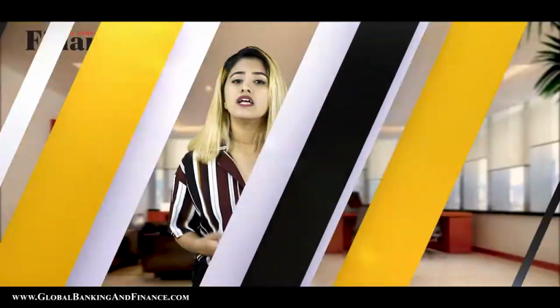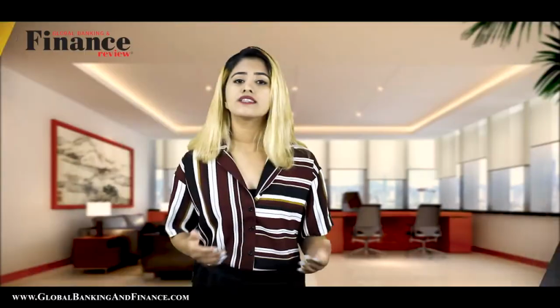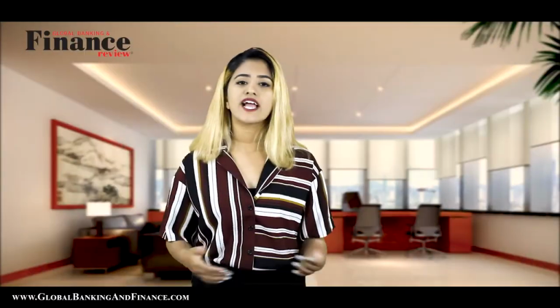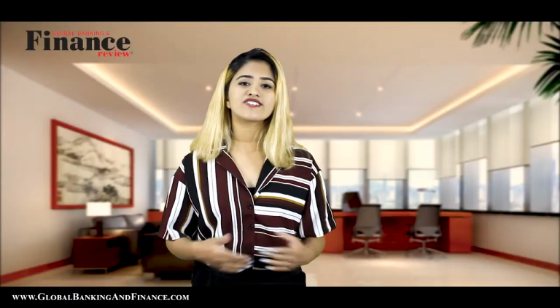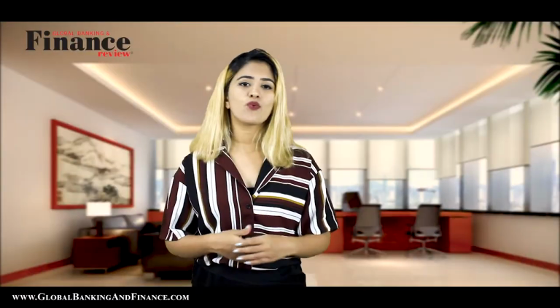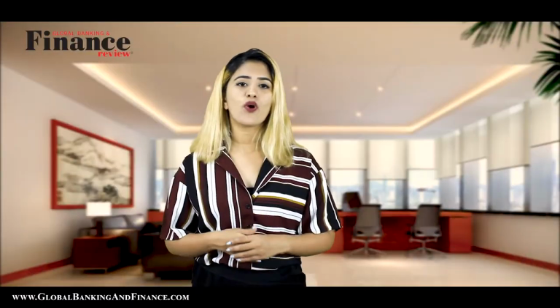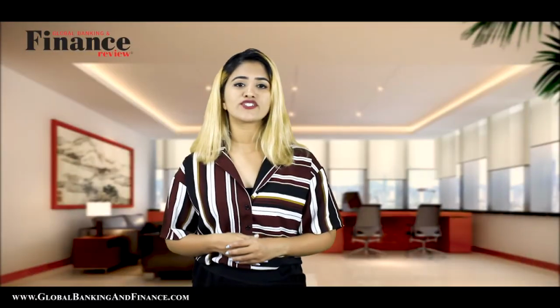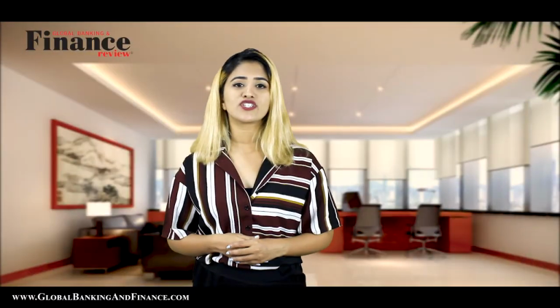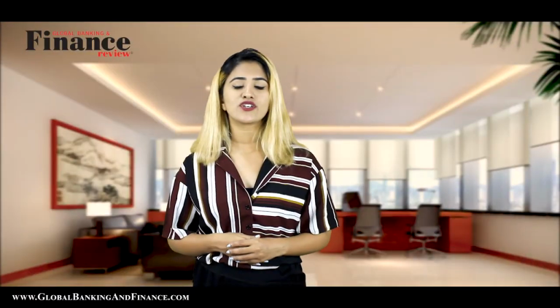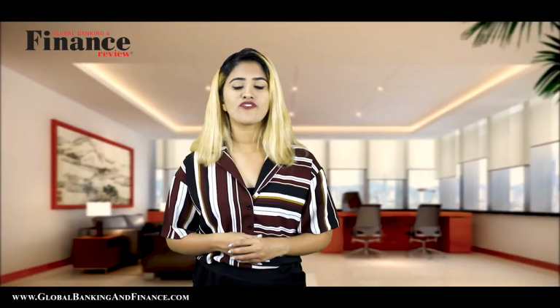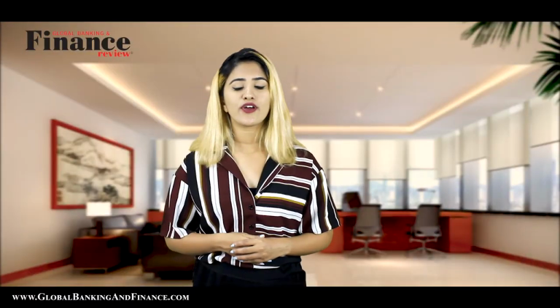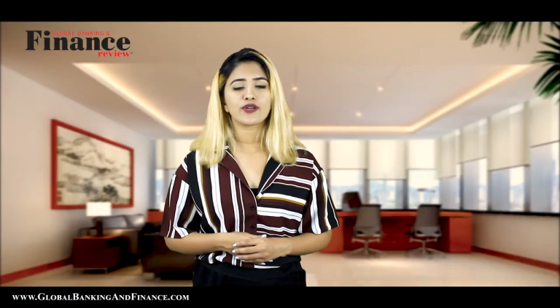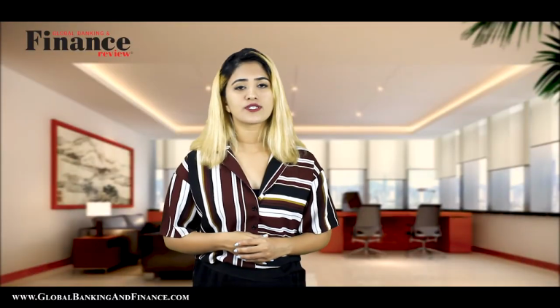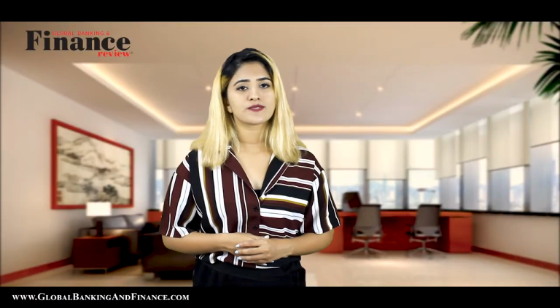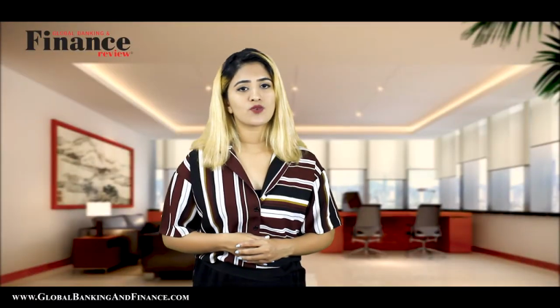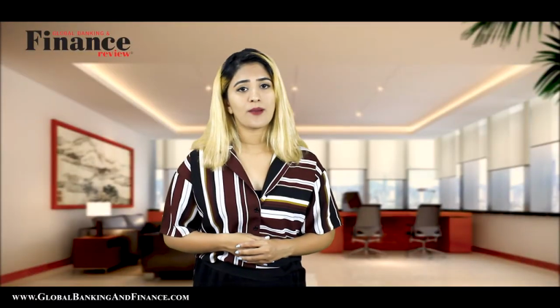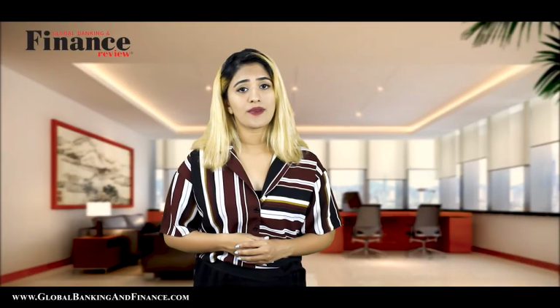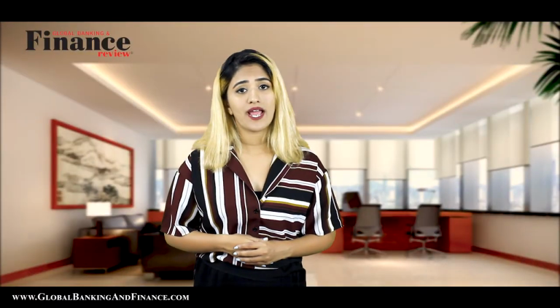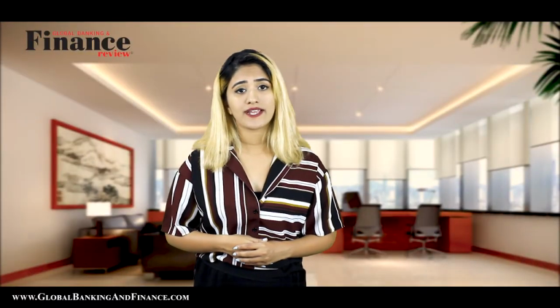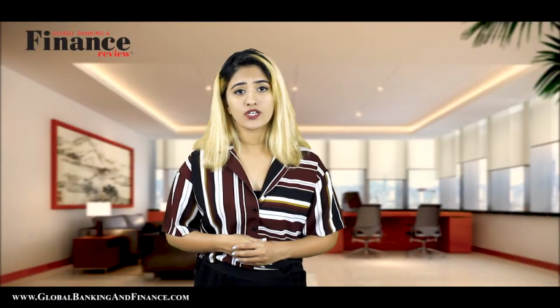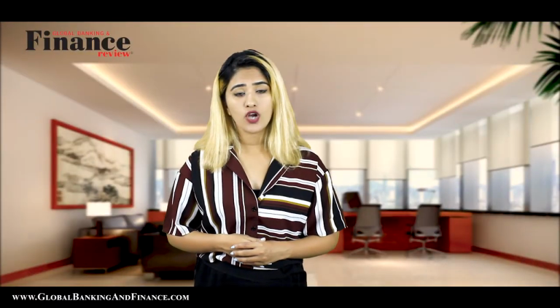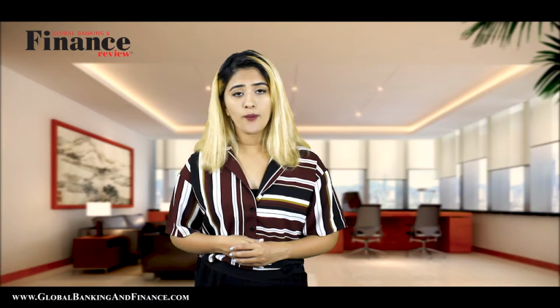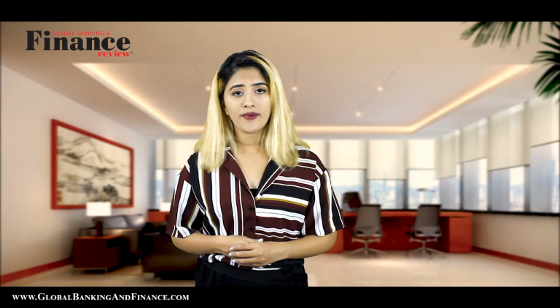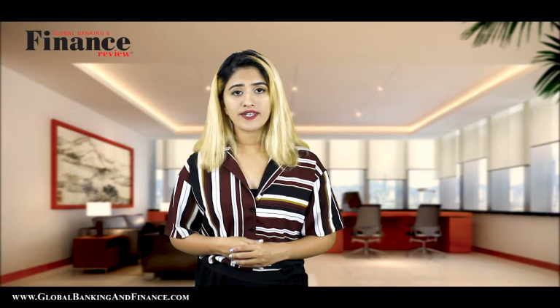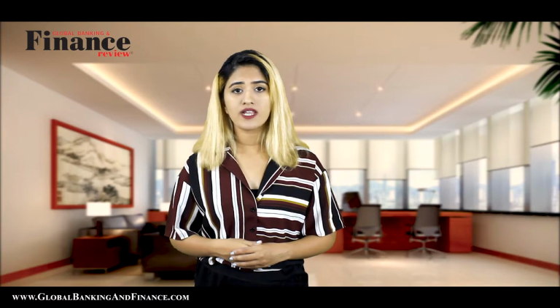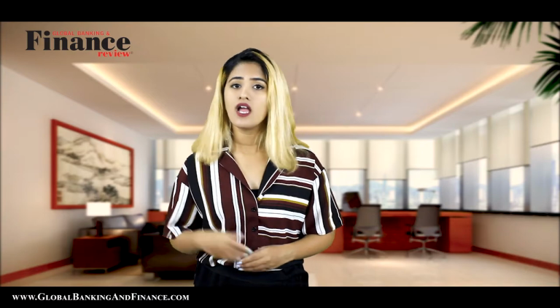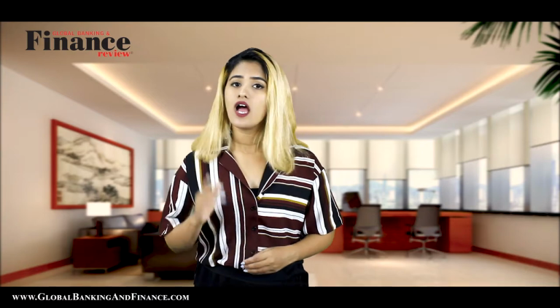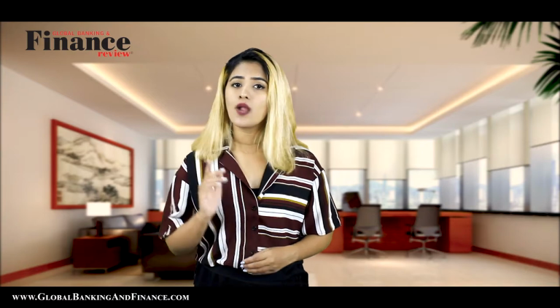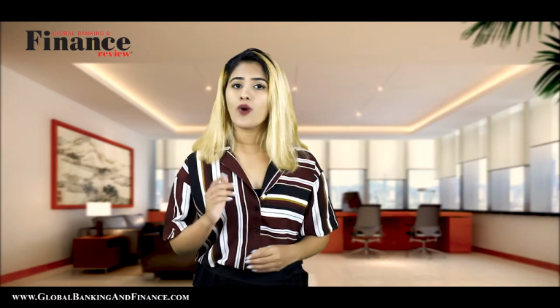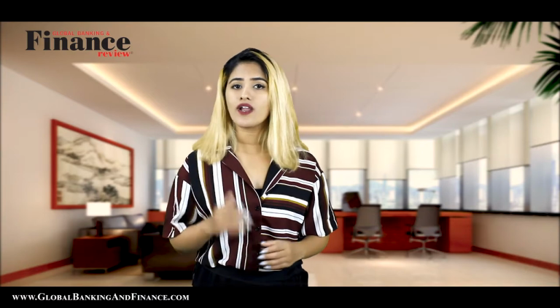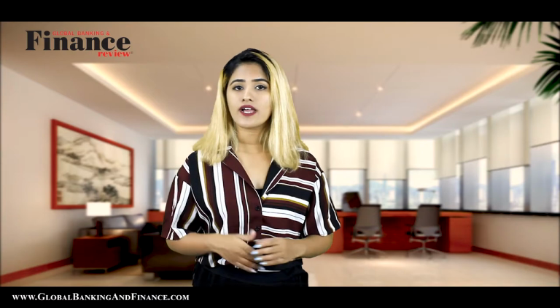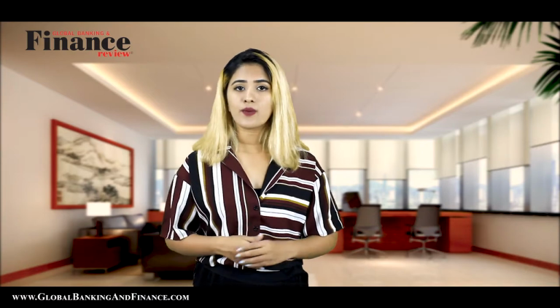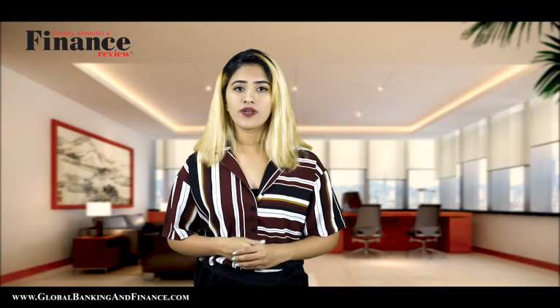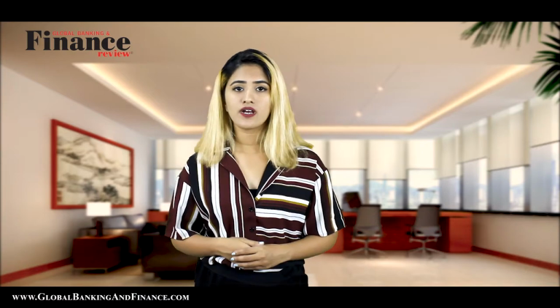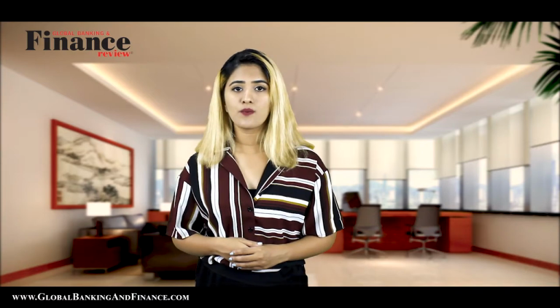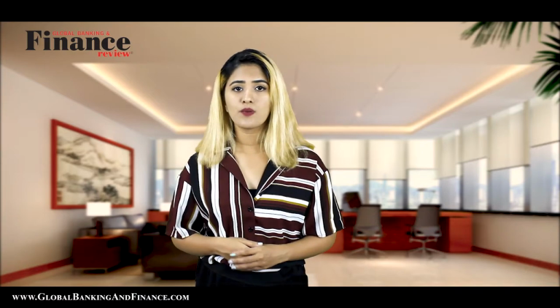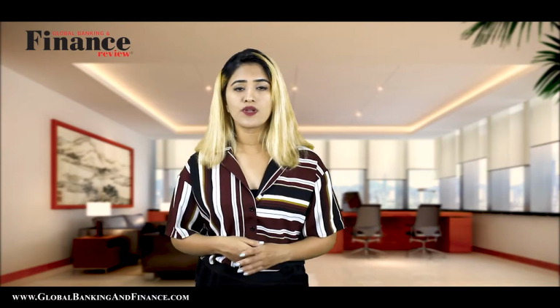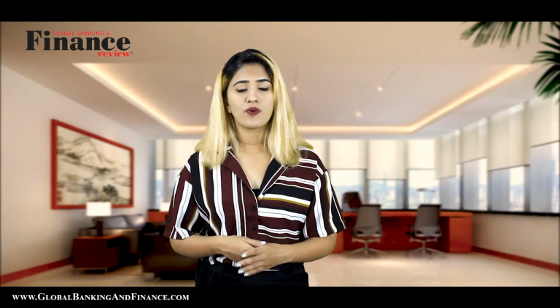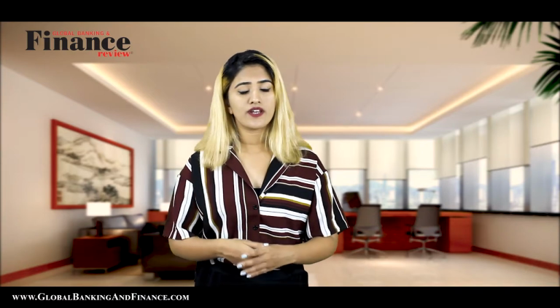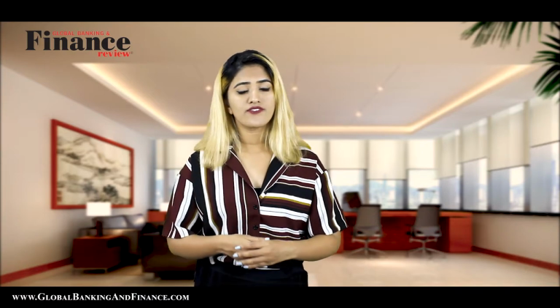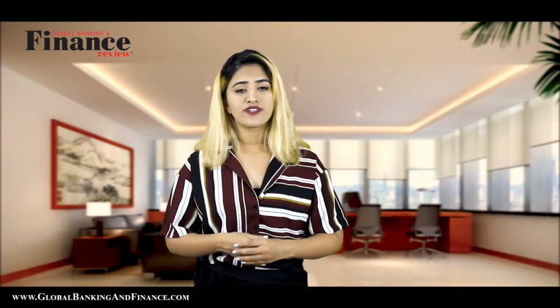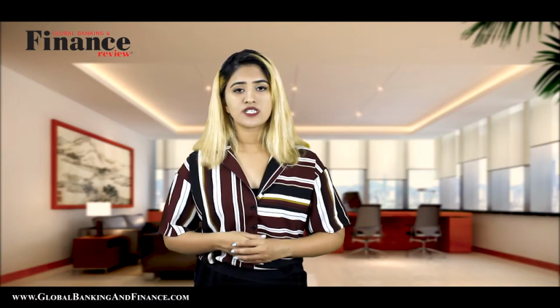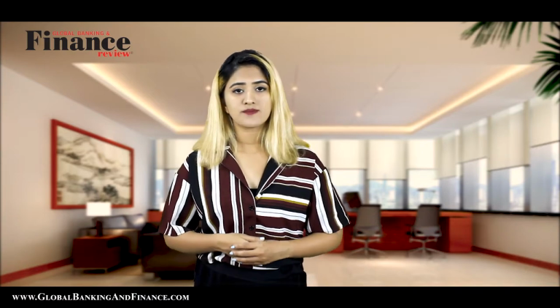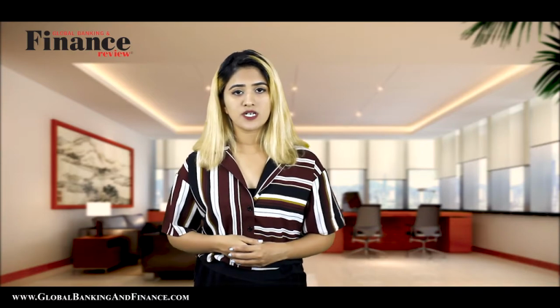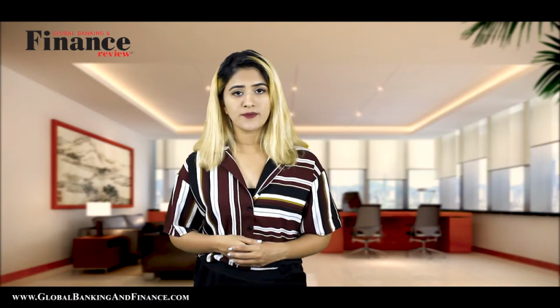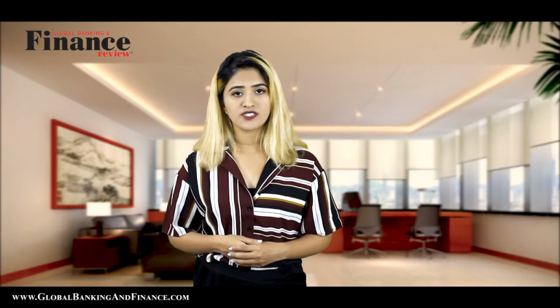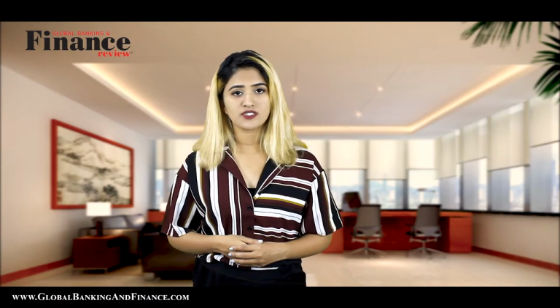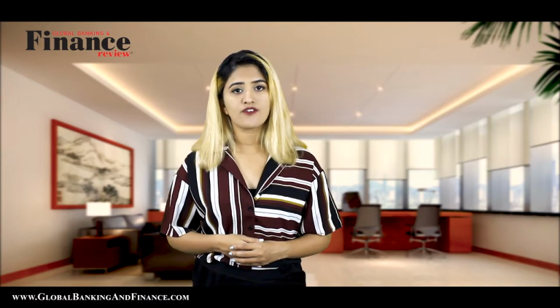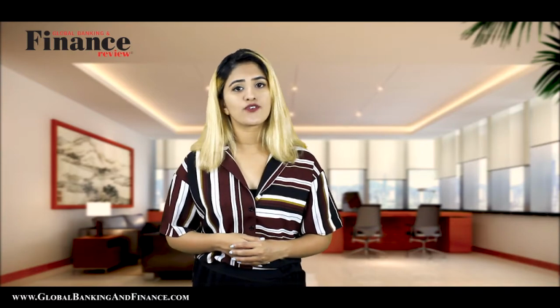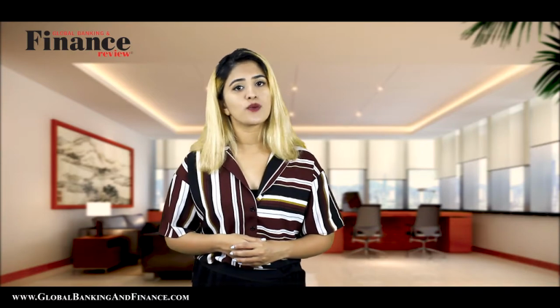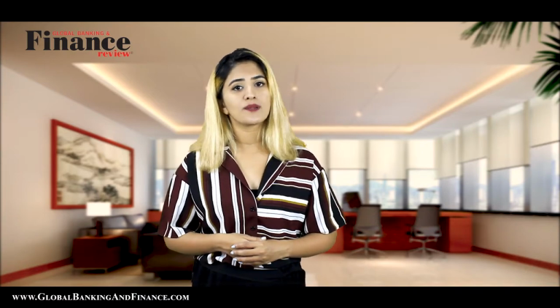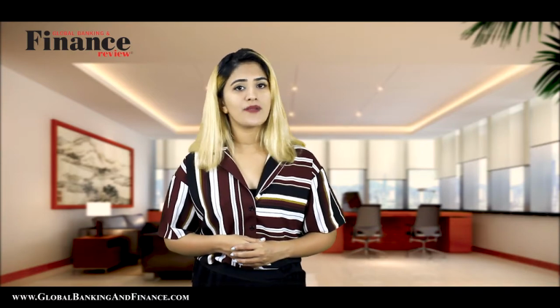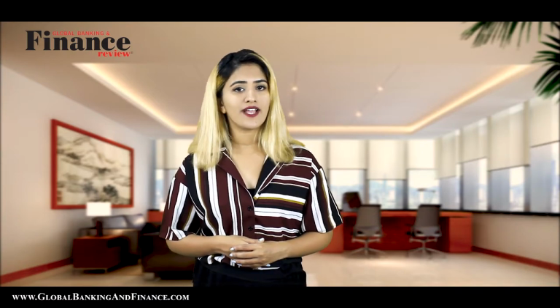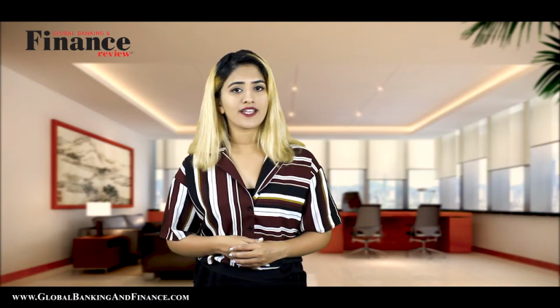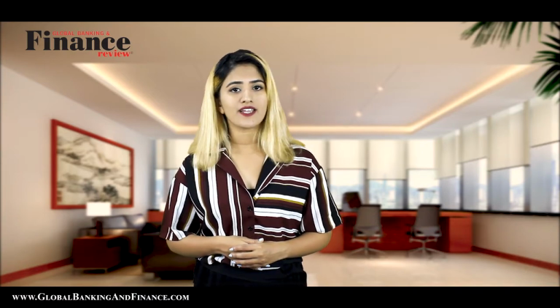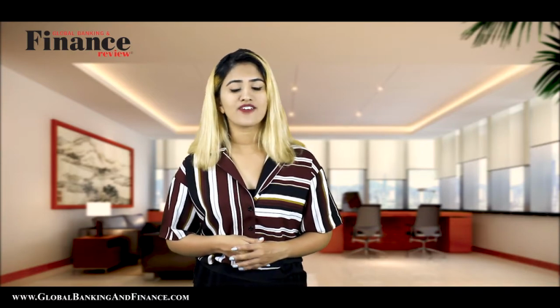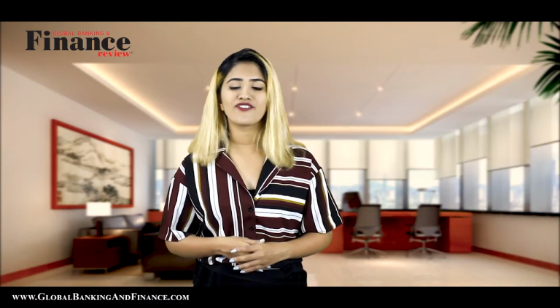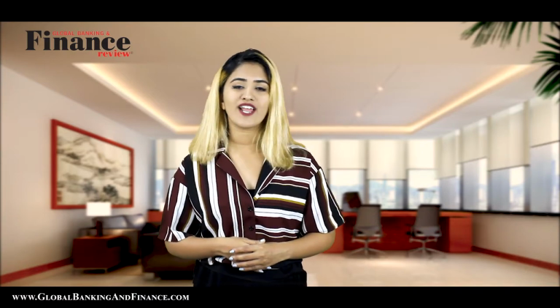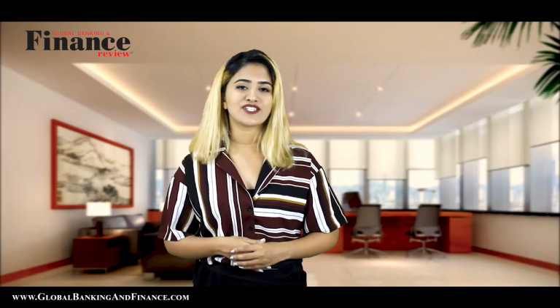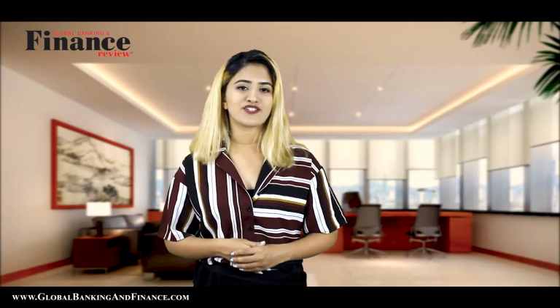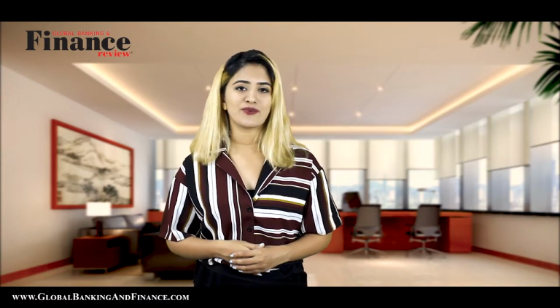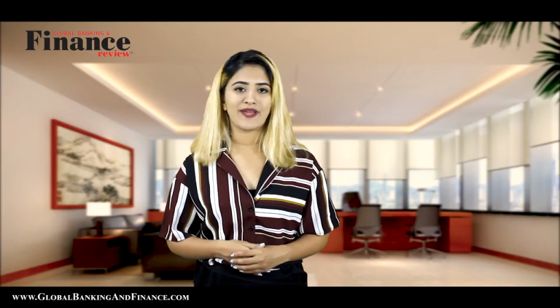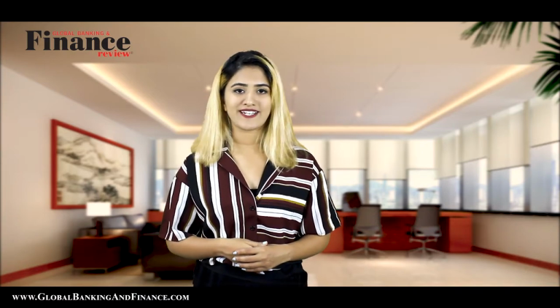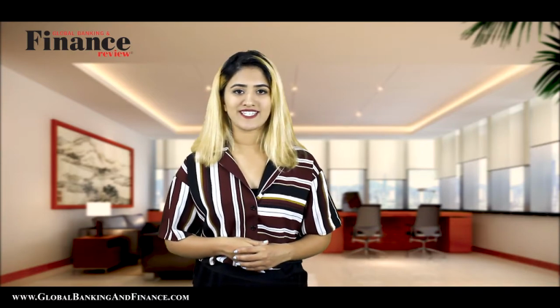Thanks for watching. Don't forget to subscribe, like and comment. One lucky winner will win a one-year subscription of Global Banking and Finance Review magazine.